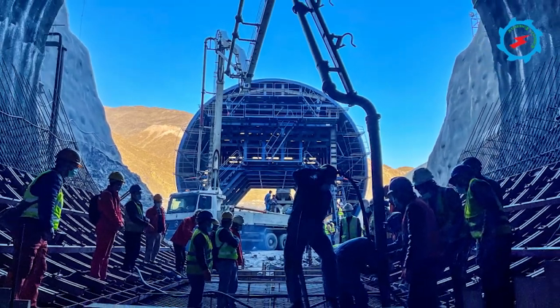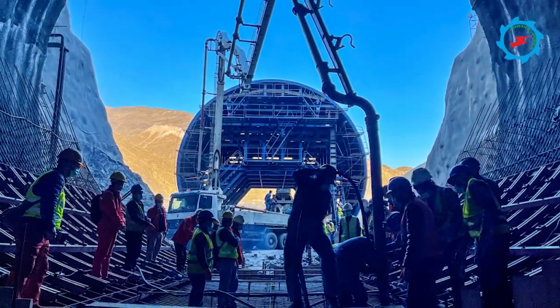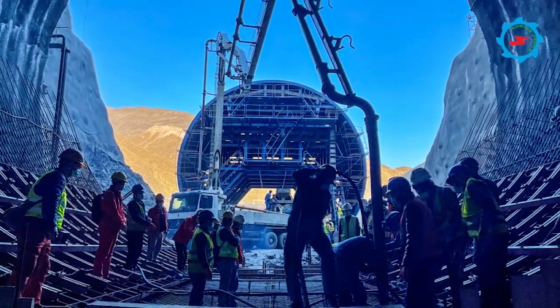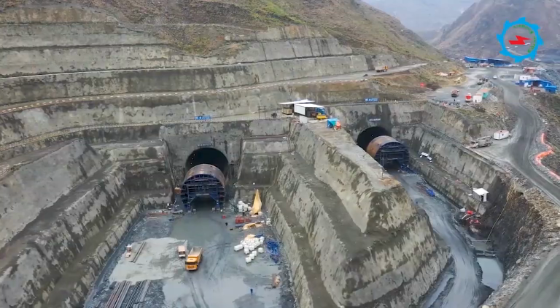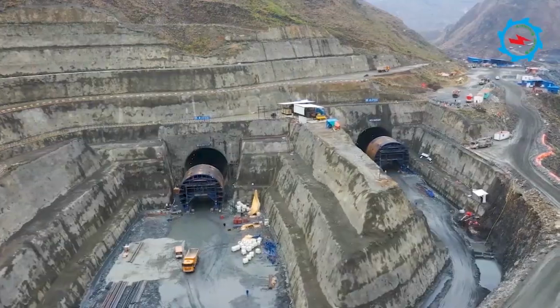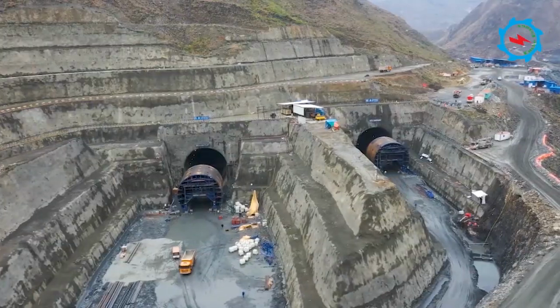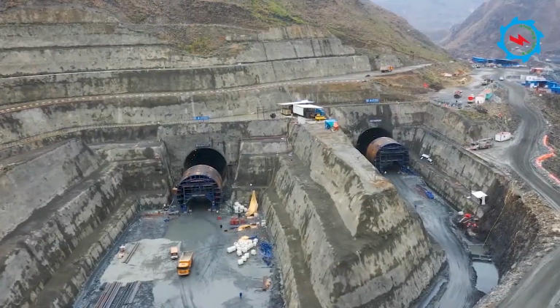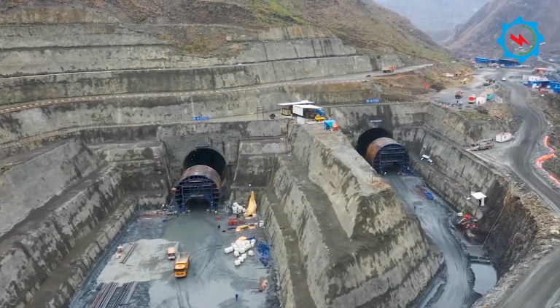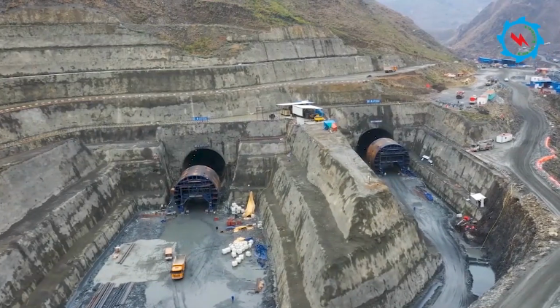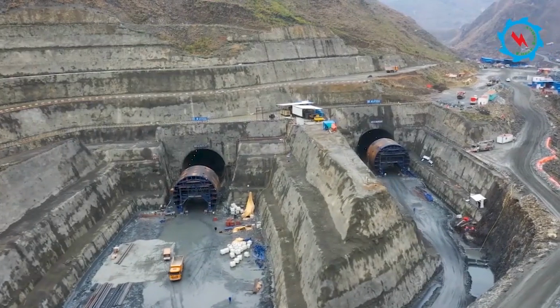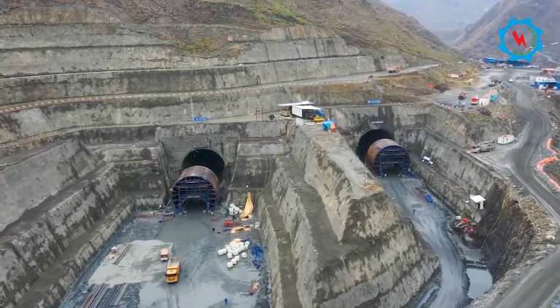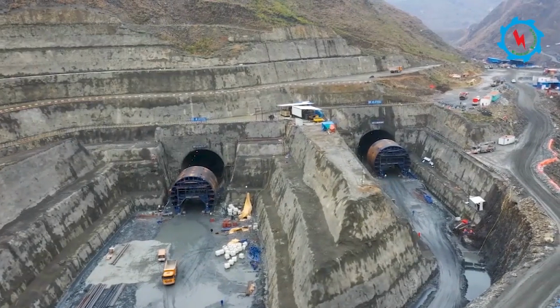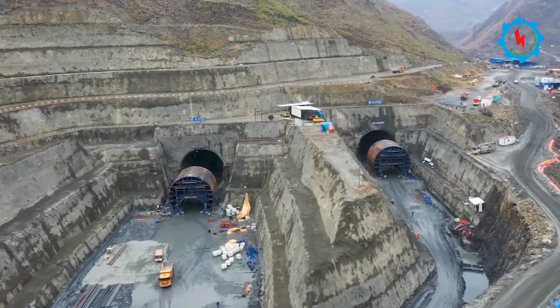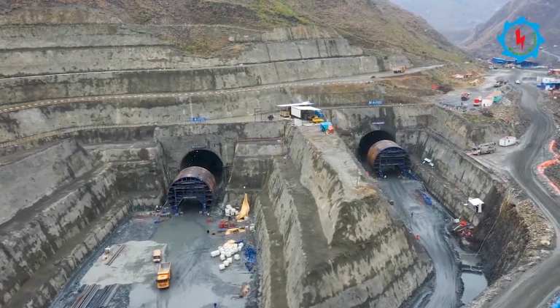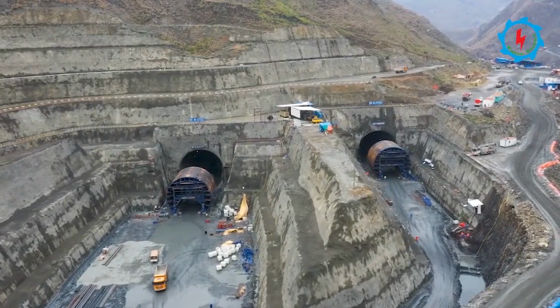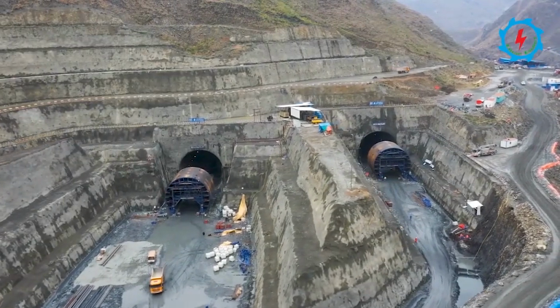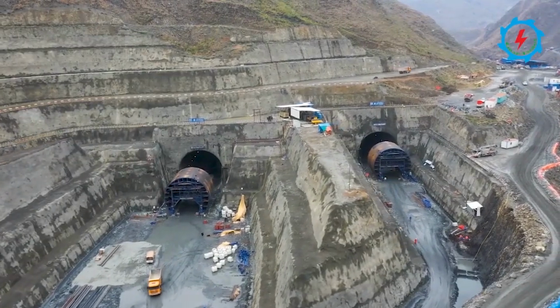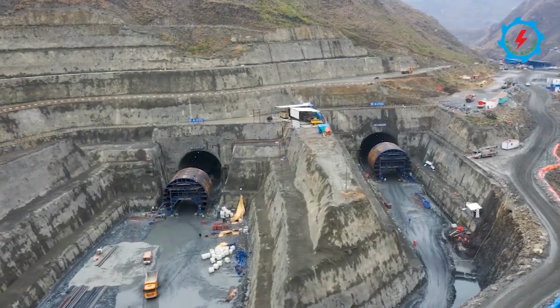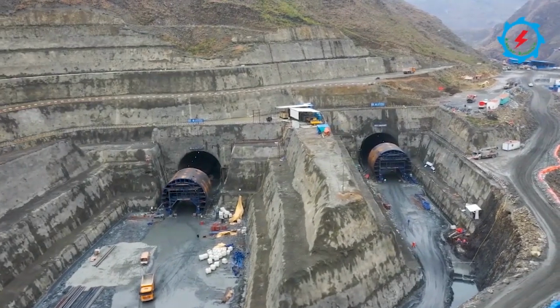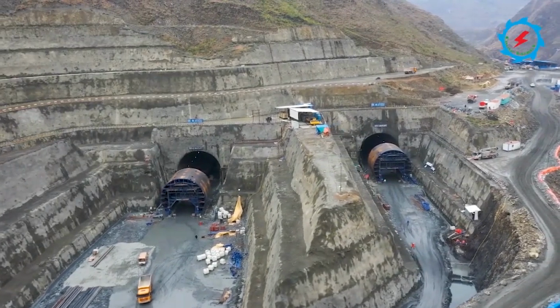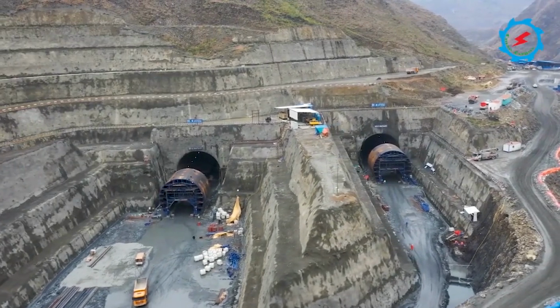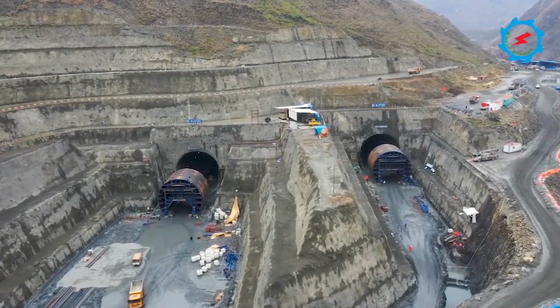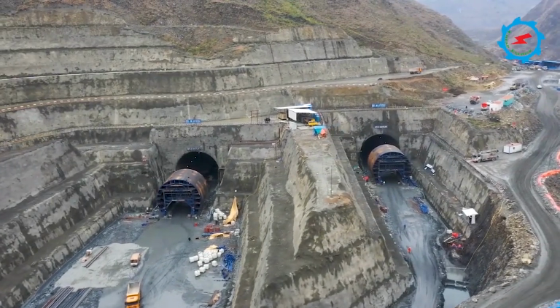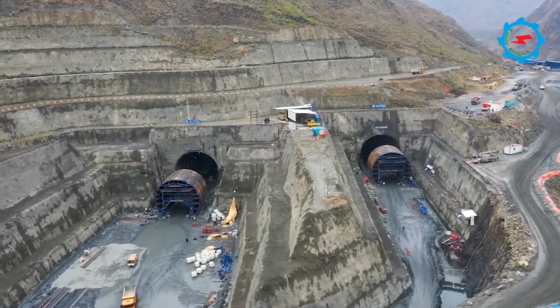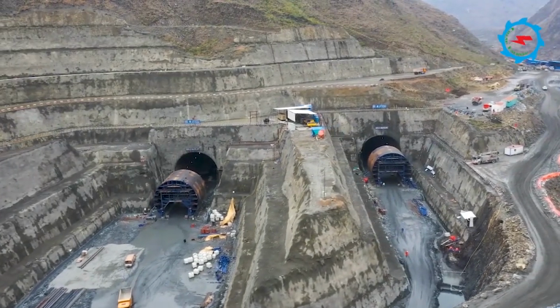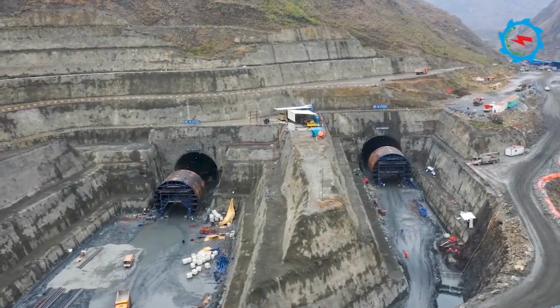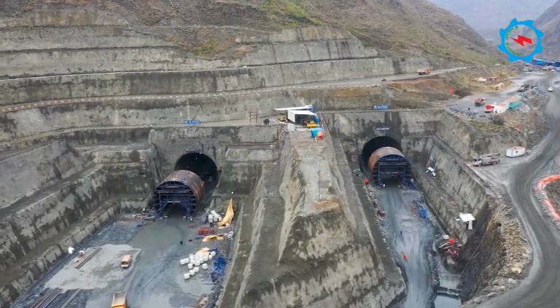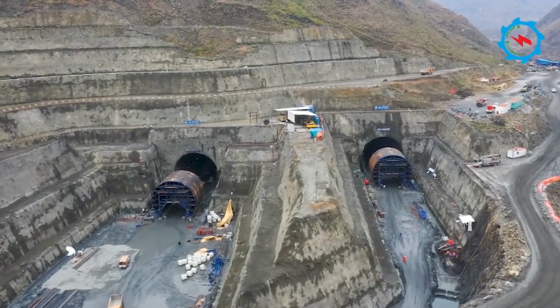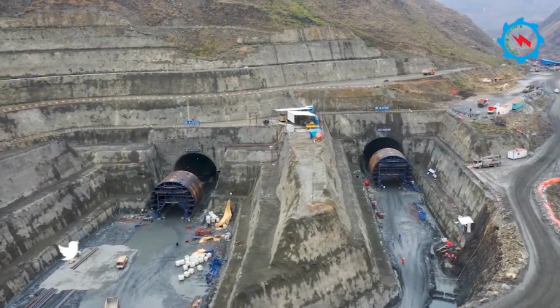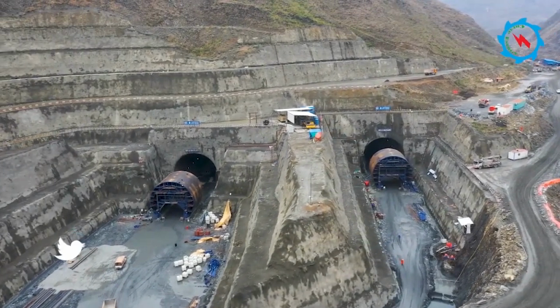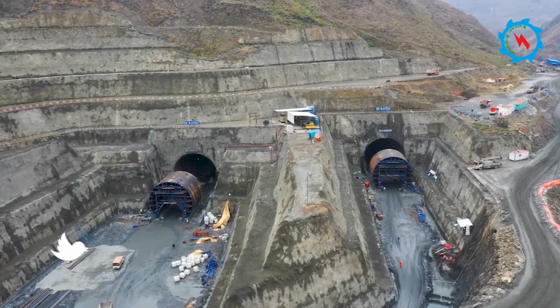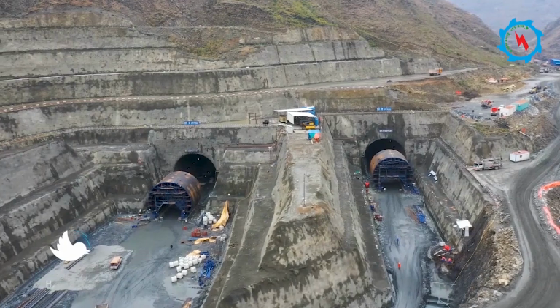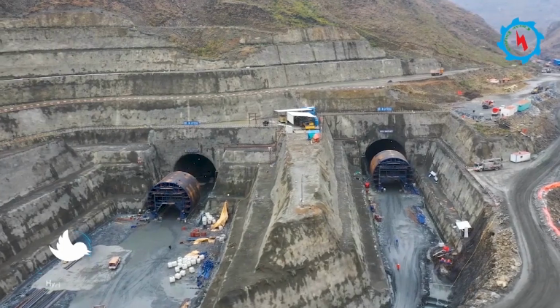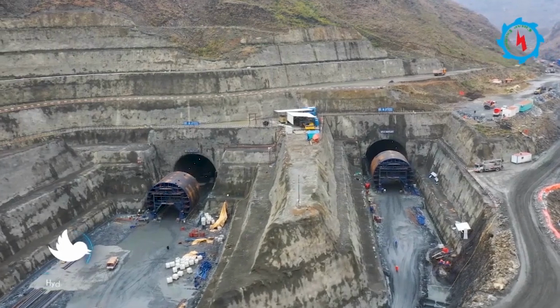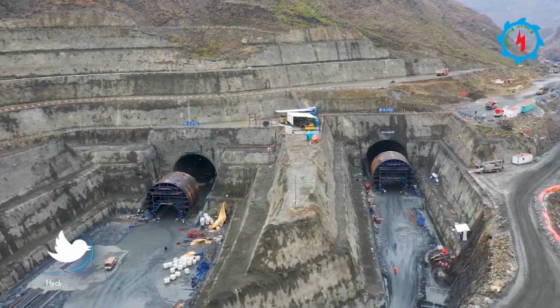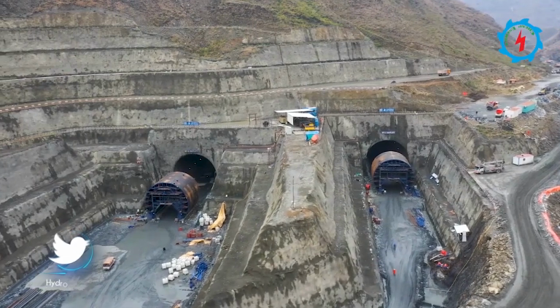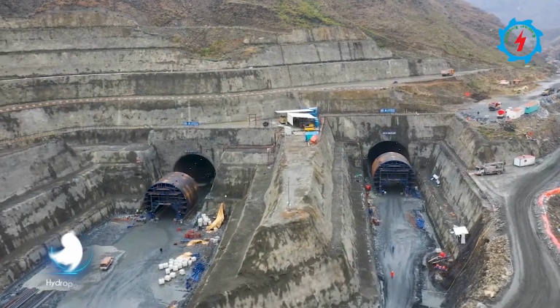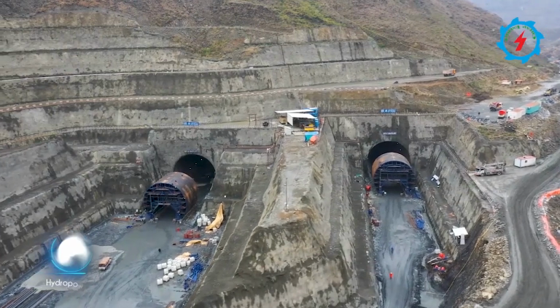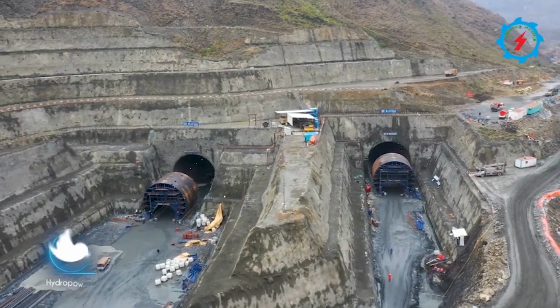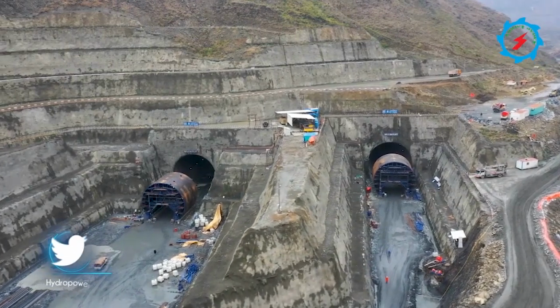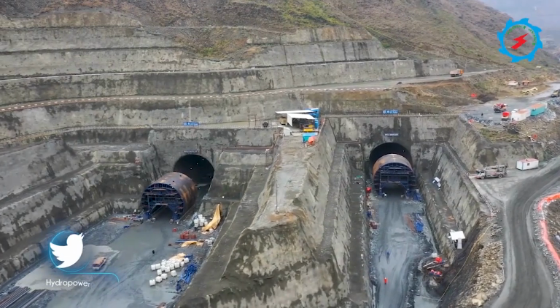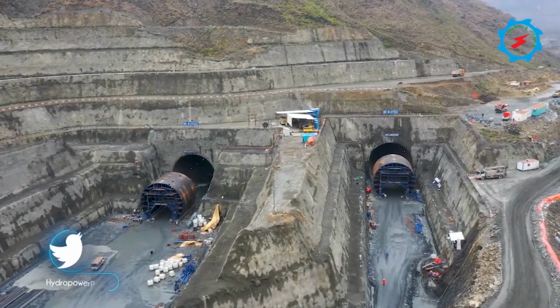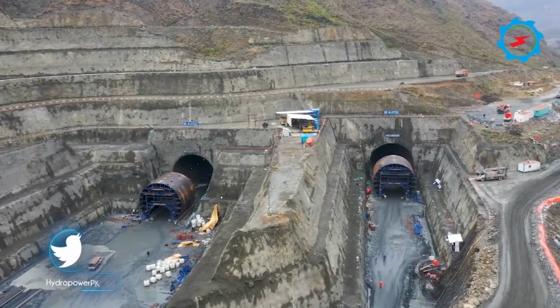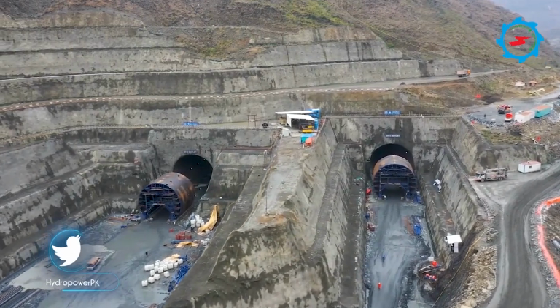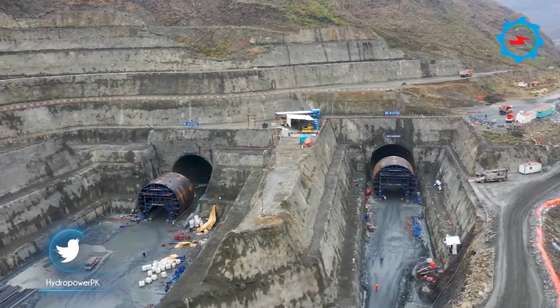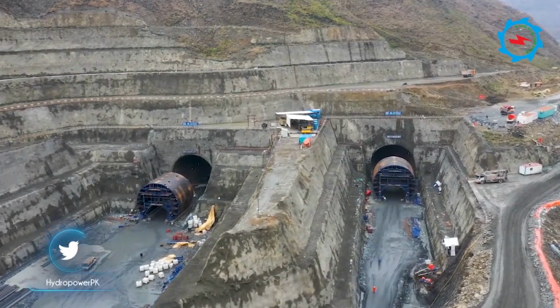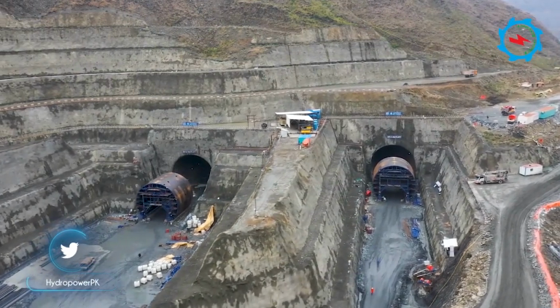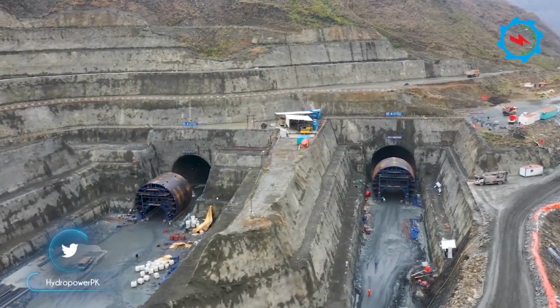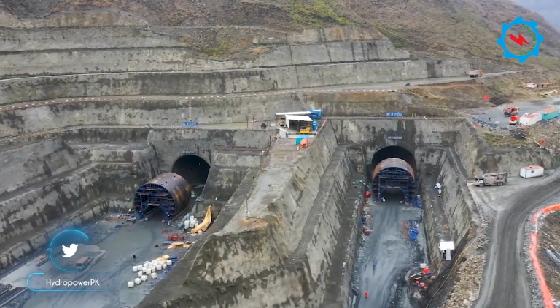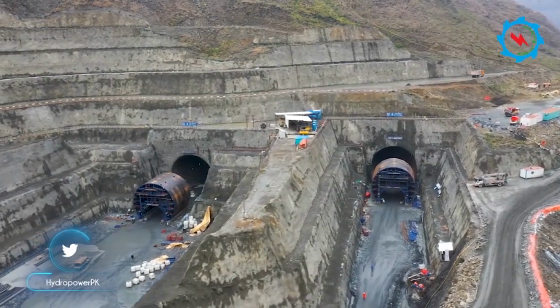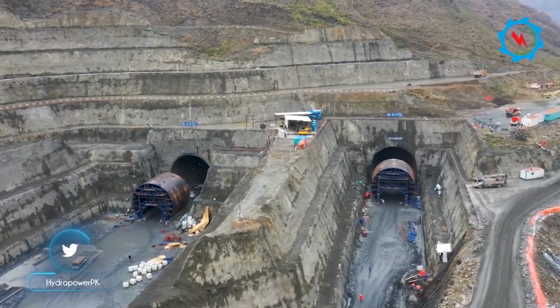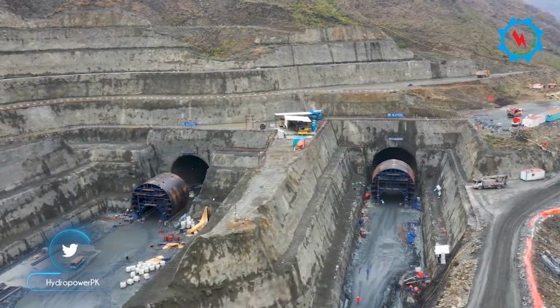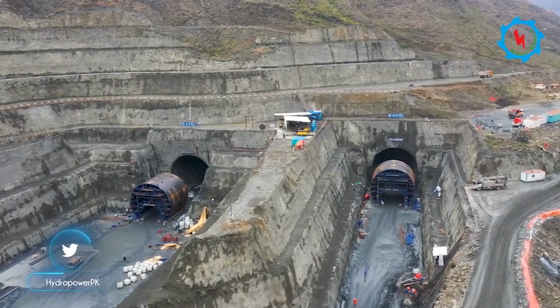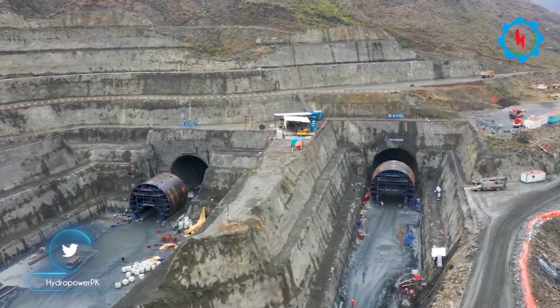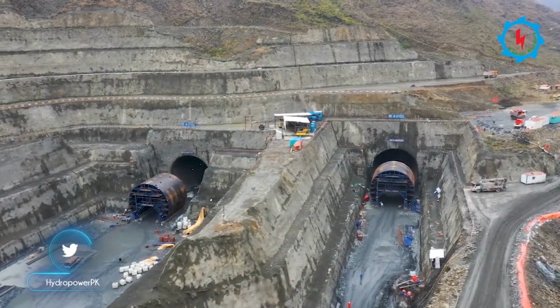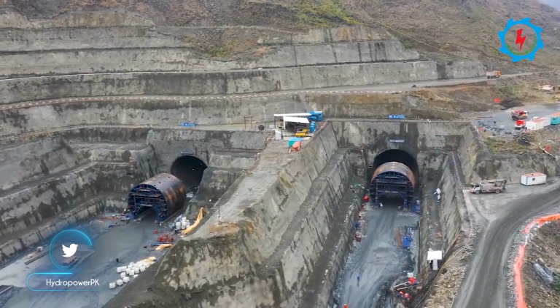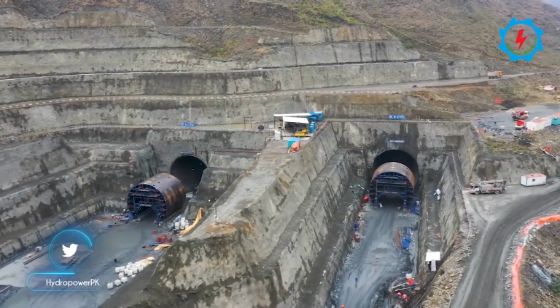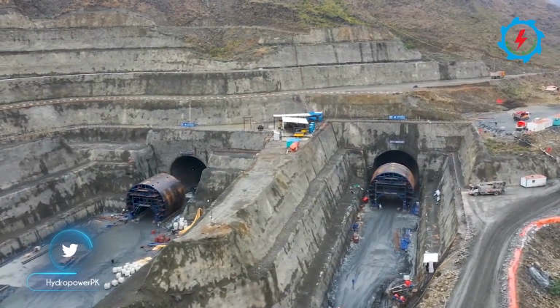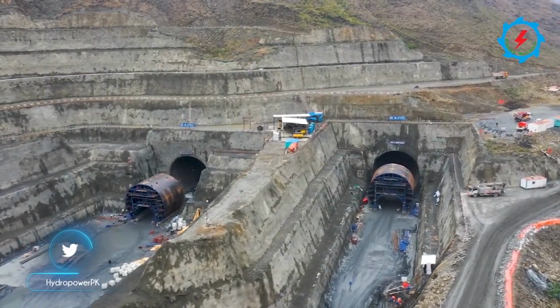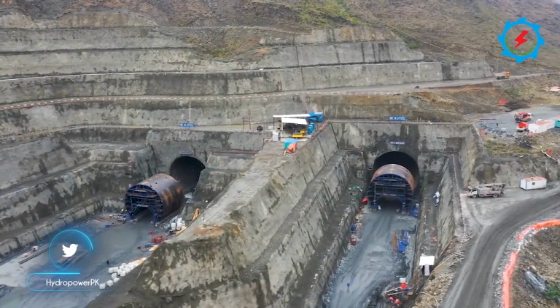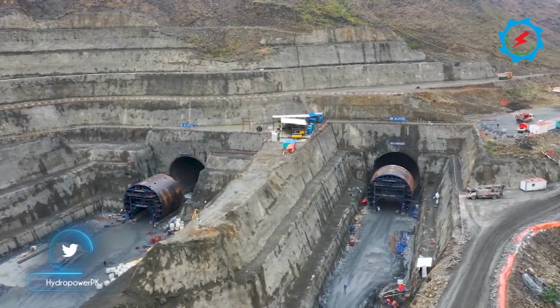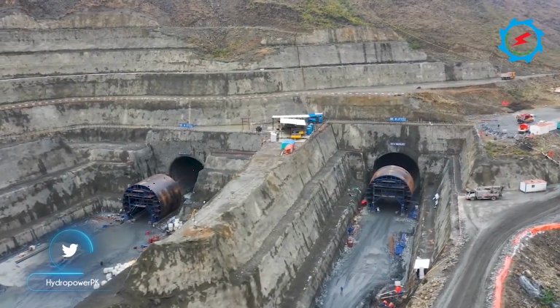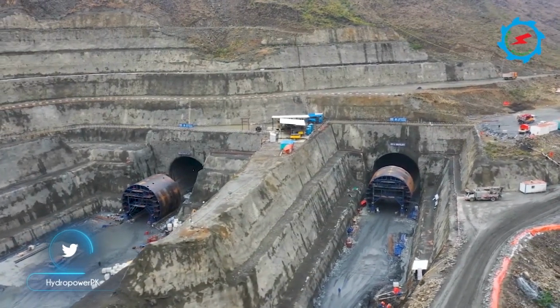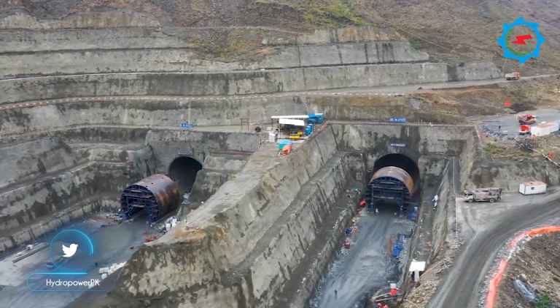The formworks for concrete lining of diversion tunnels have been assembled and the concrete lining of the invert is in progress.